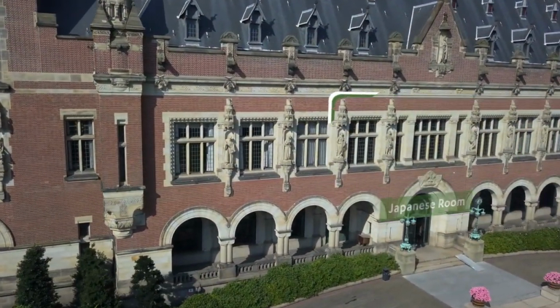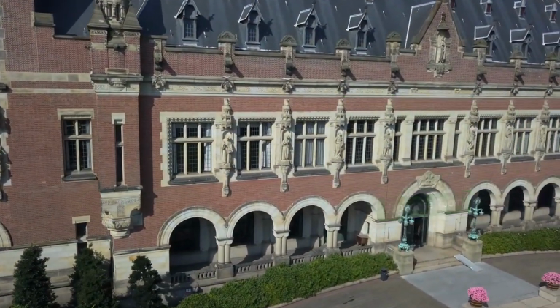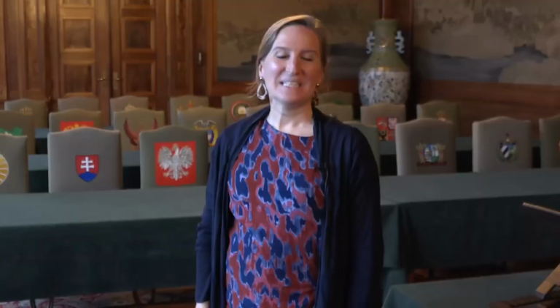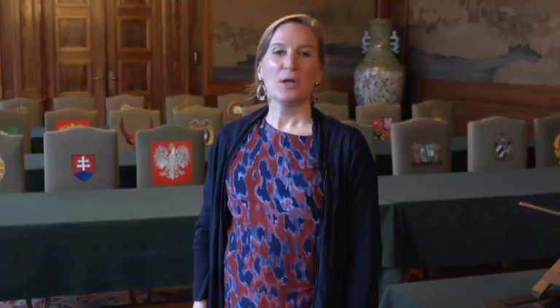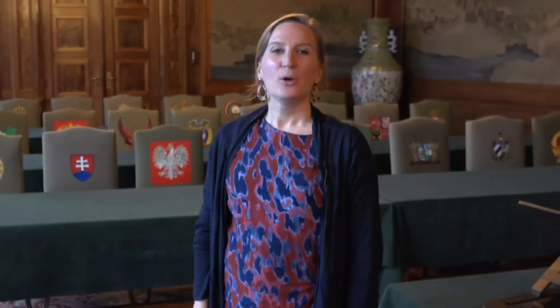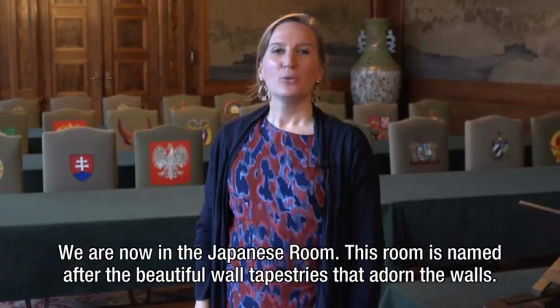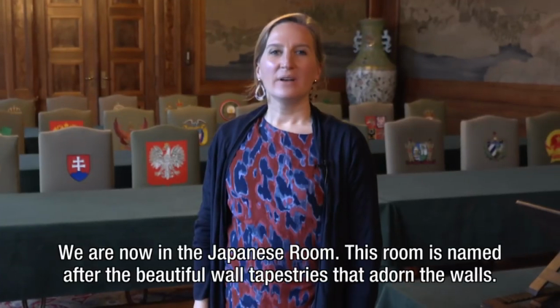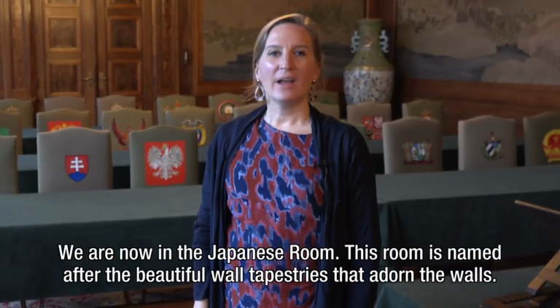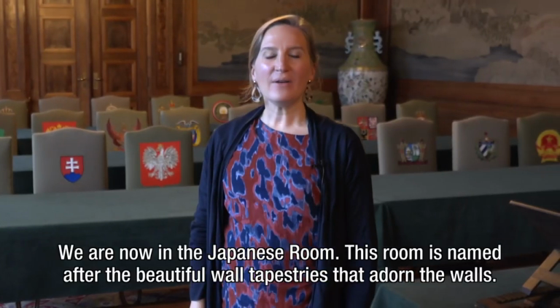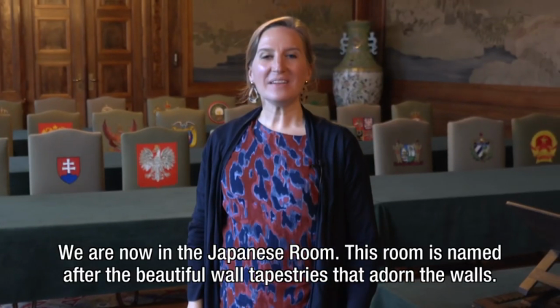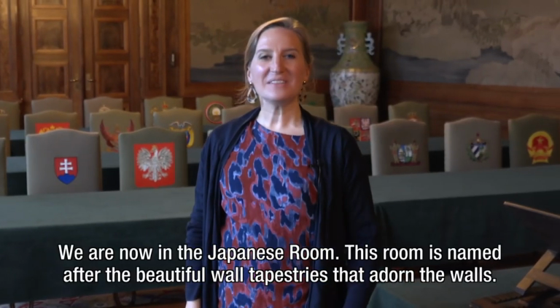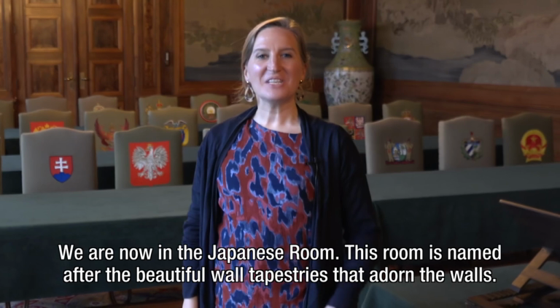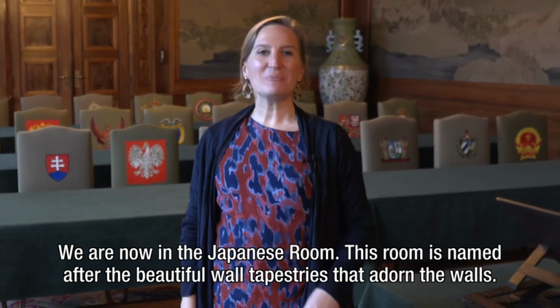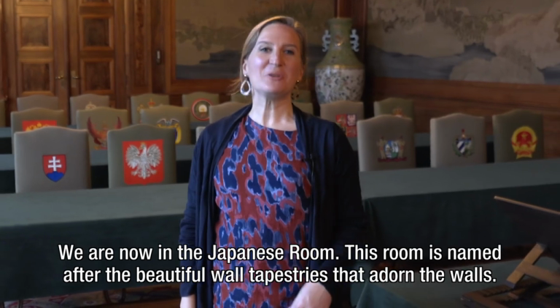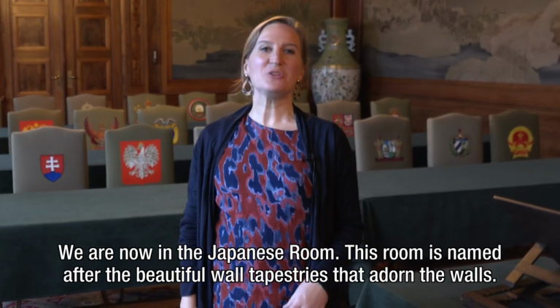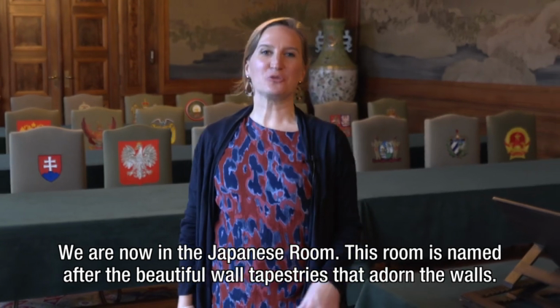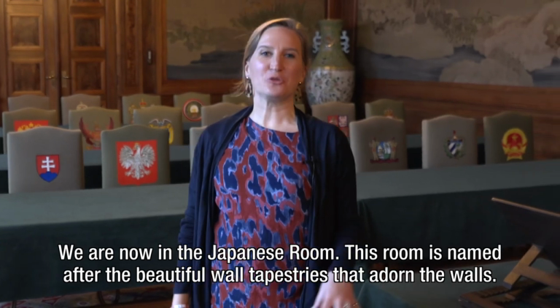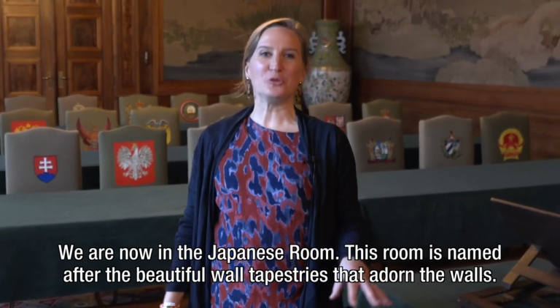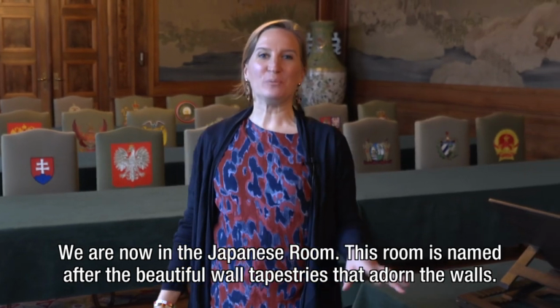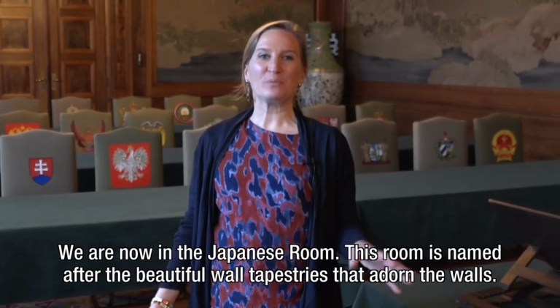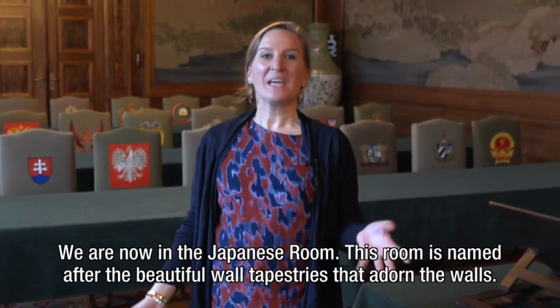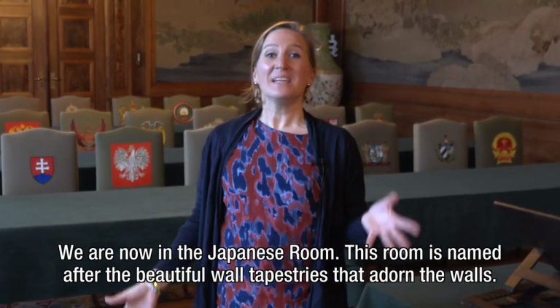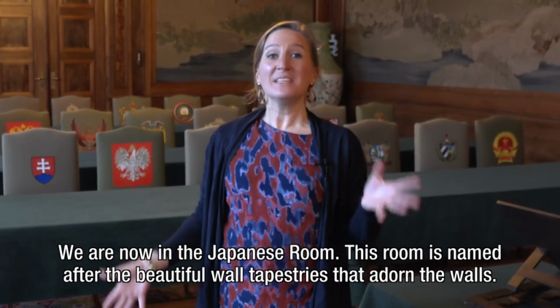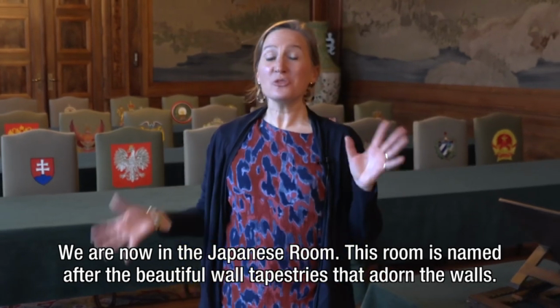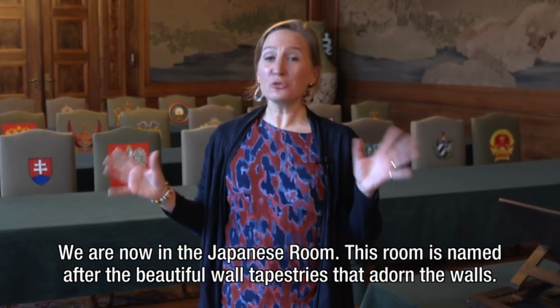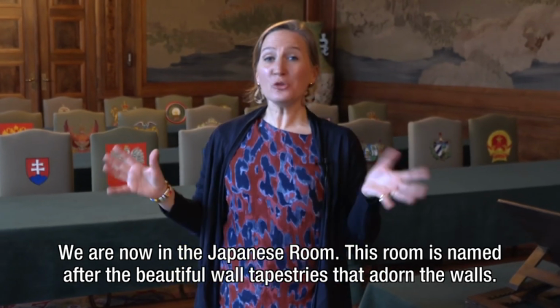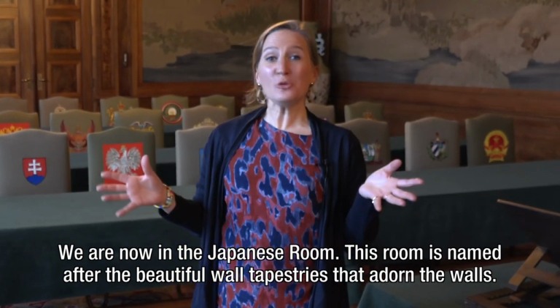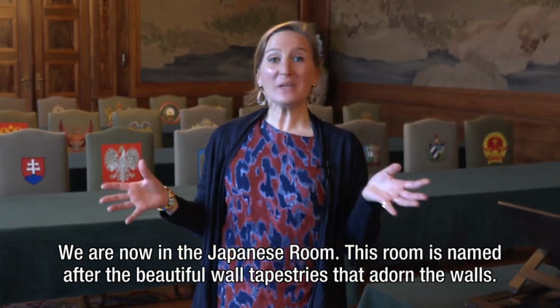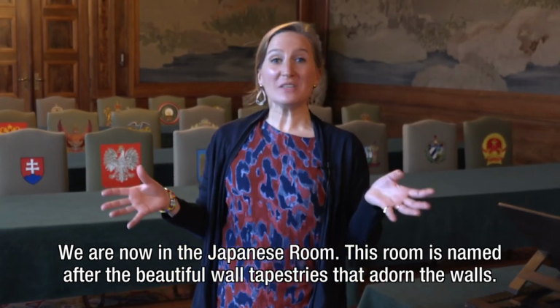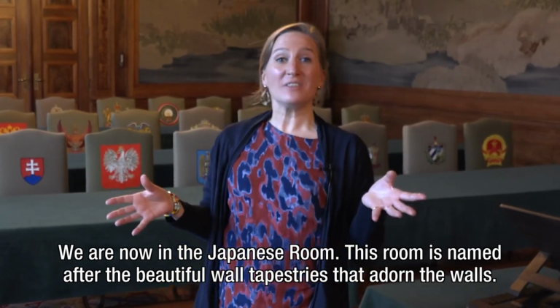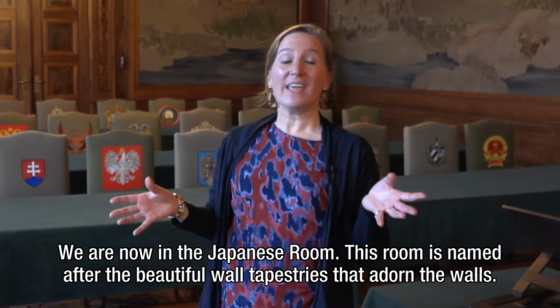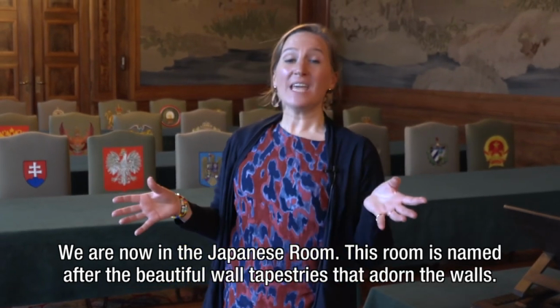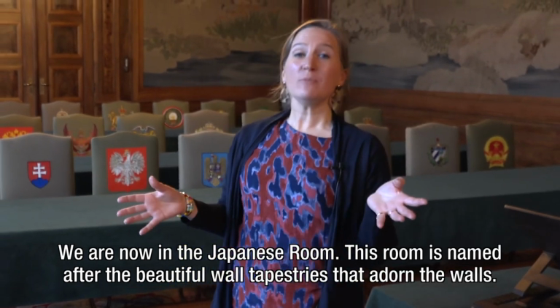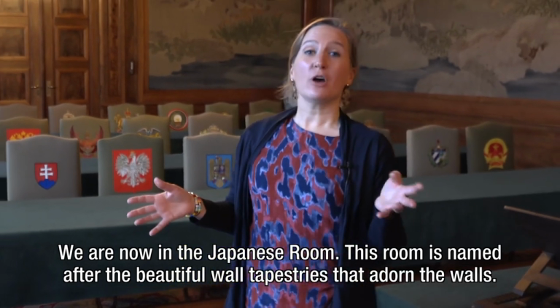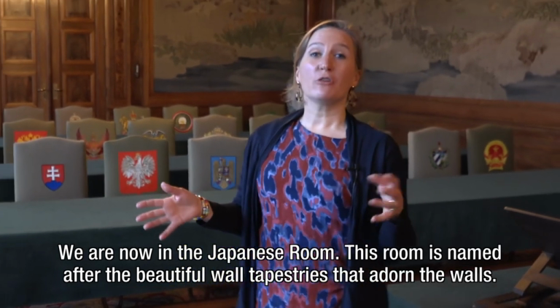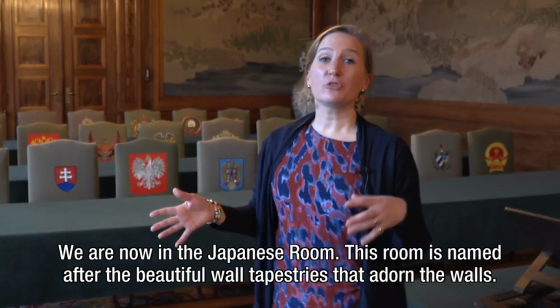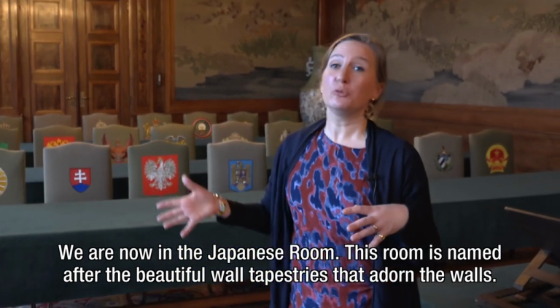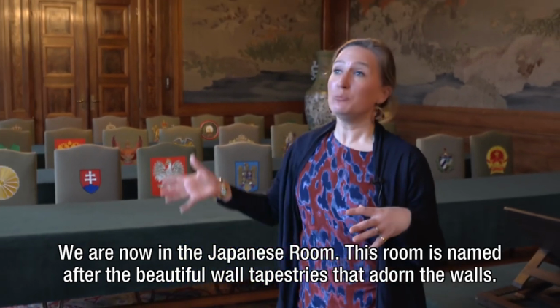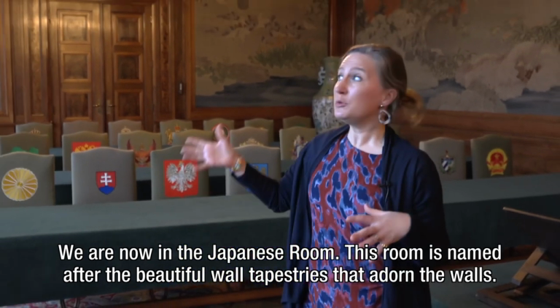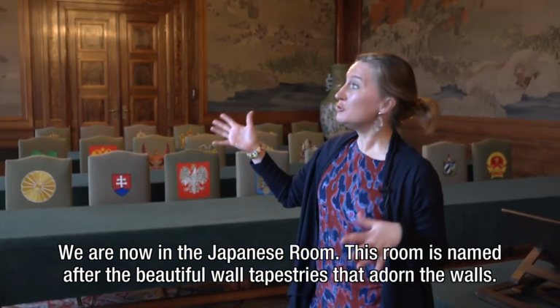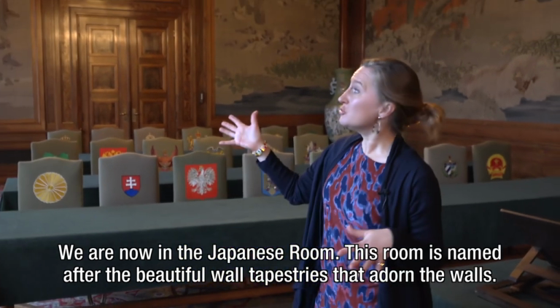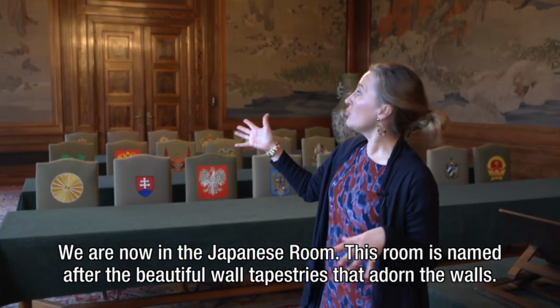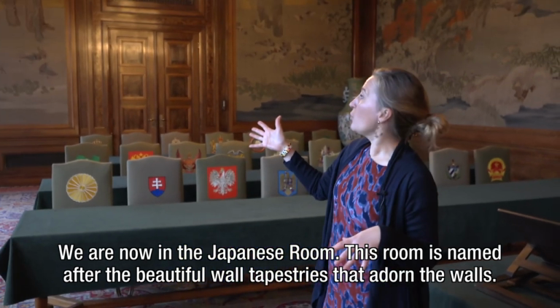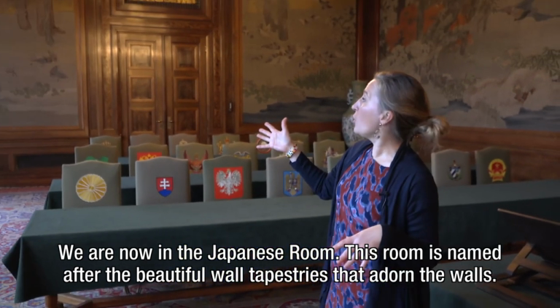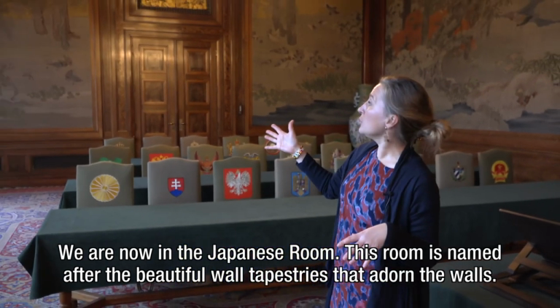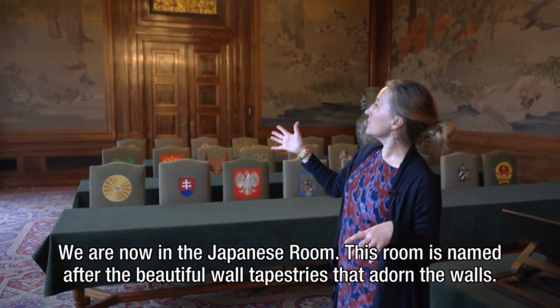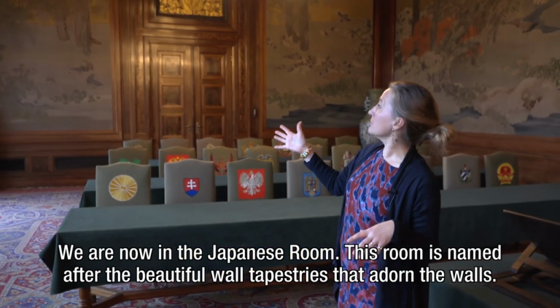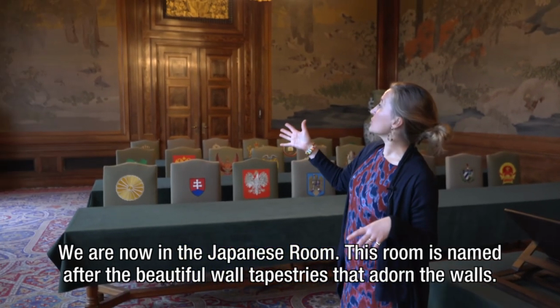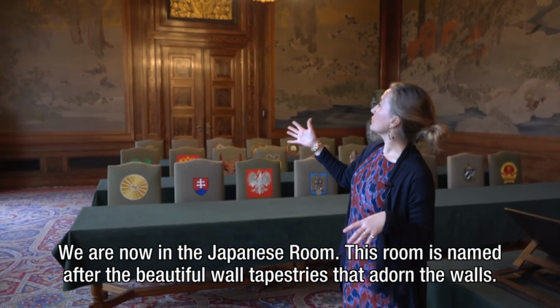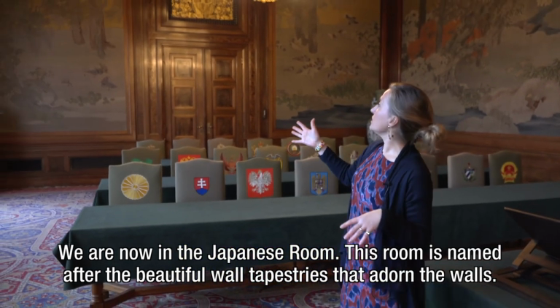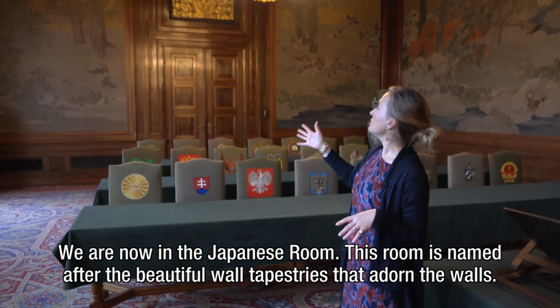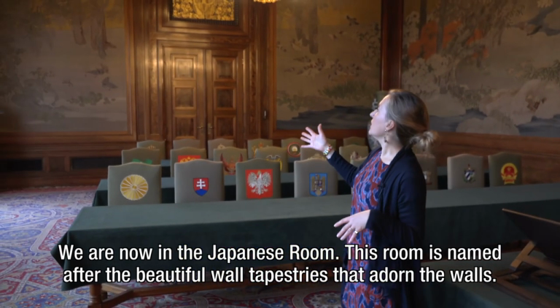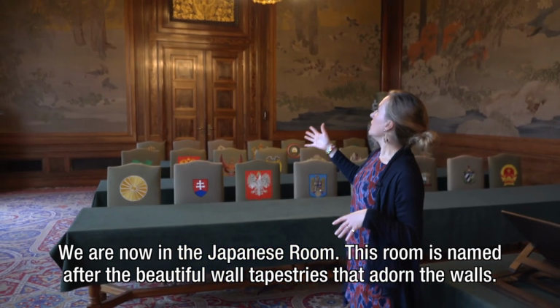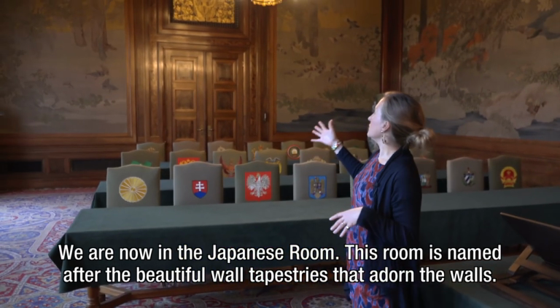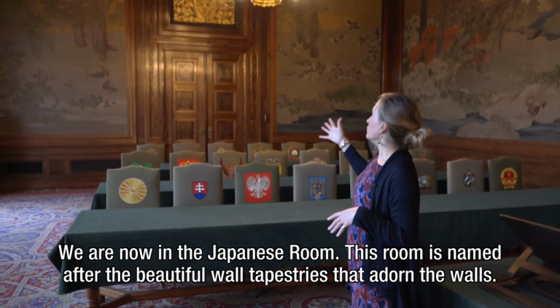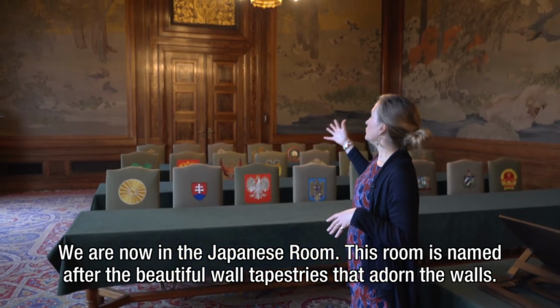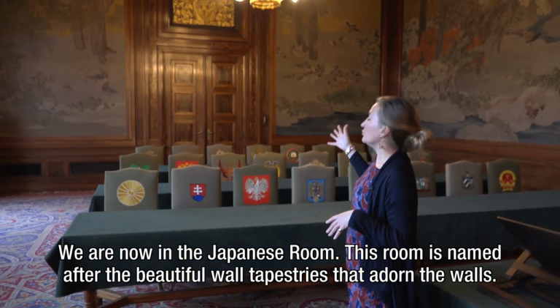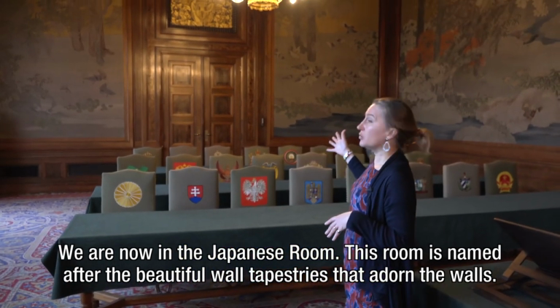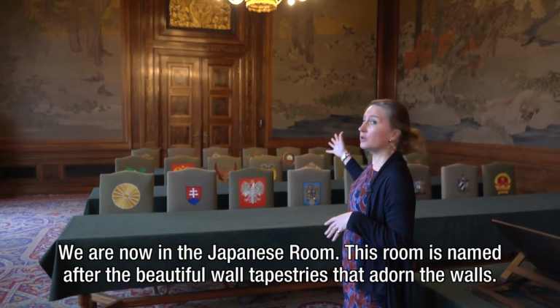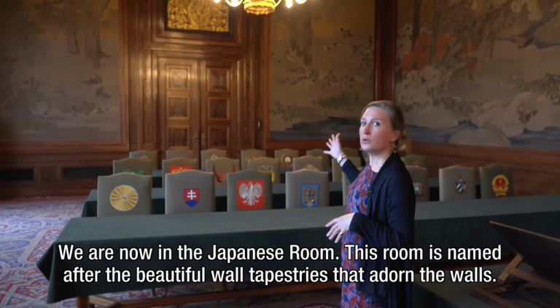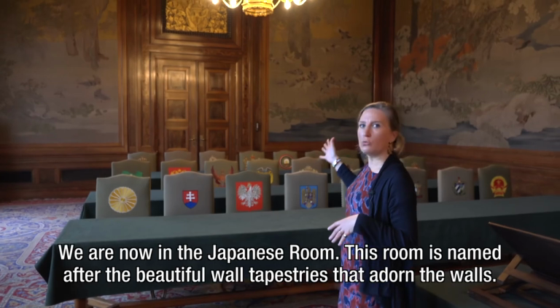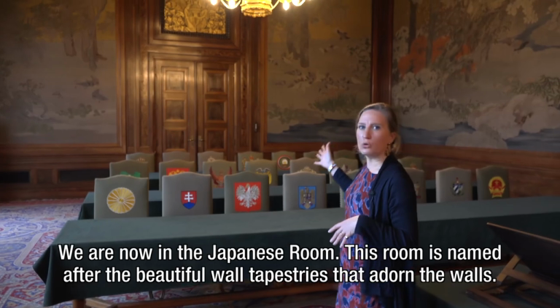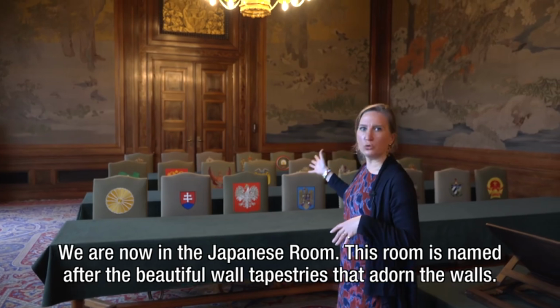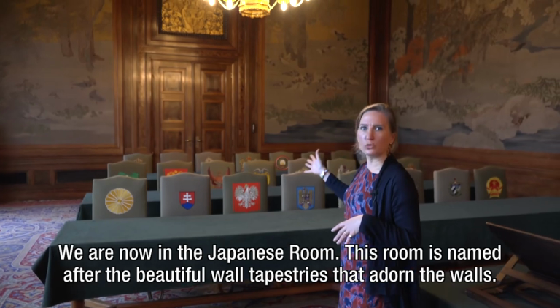We are now in a Japanese room. This room is named after the beautiful wall tapestries that adorn the walls.